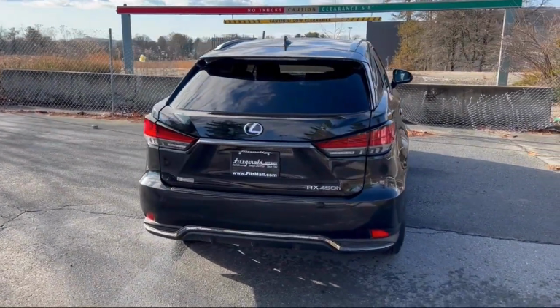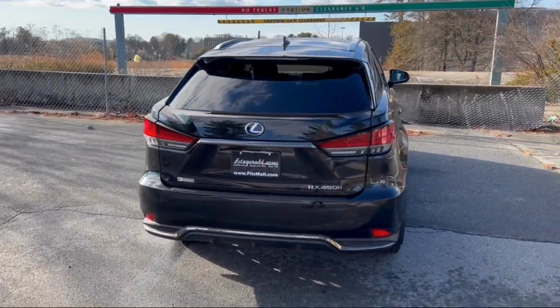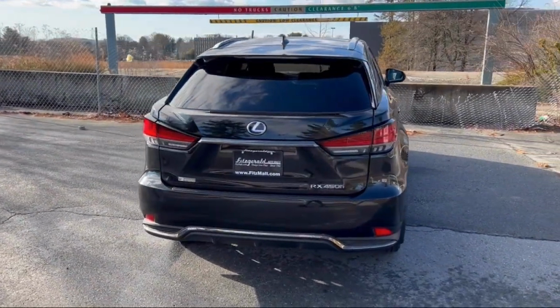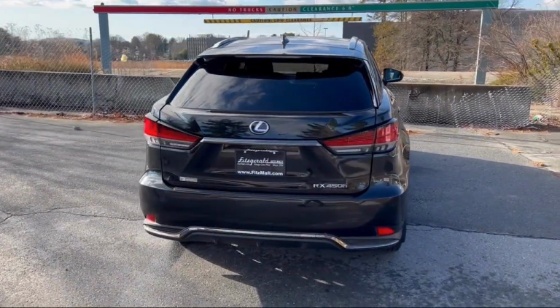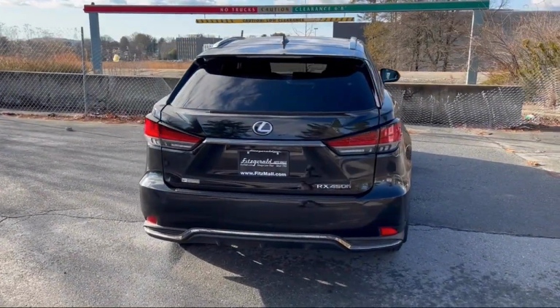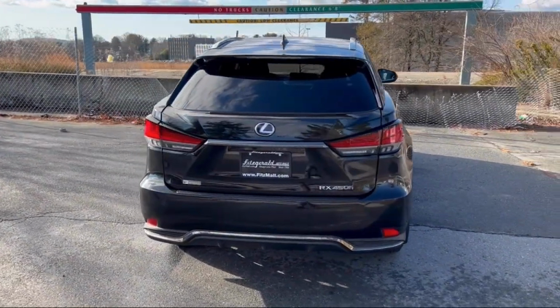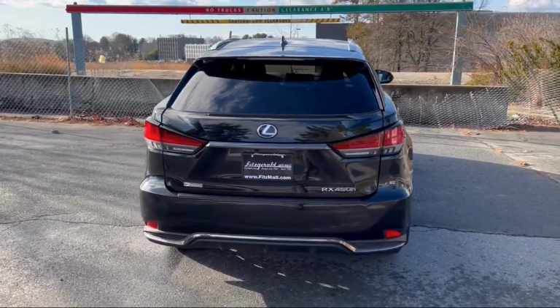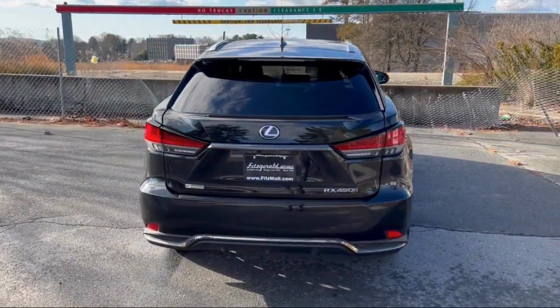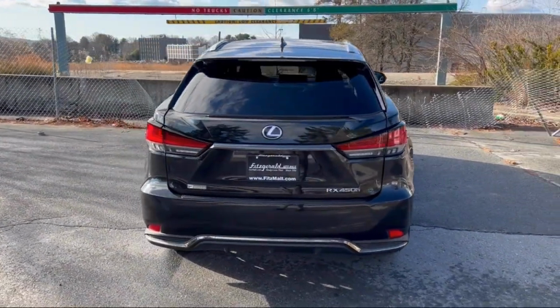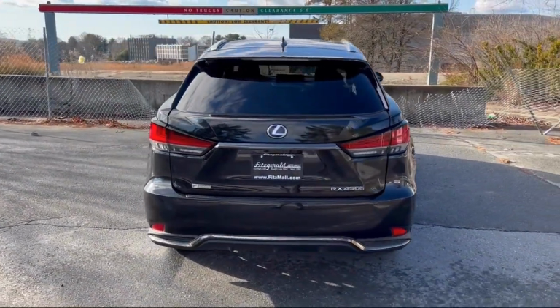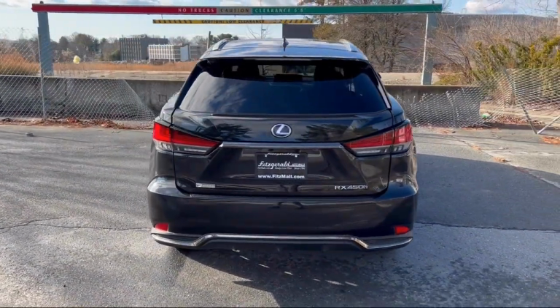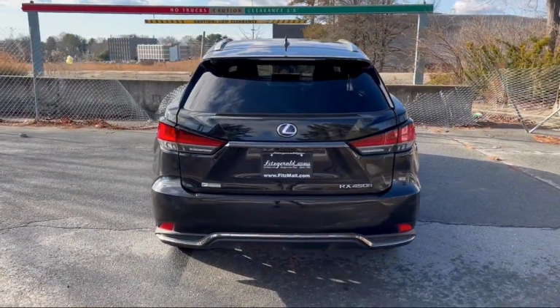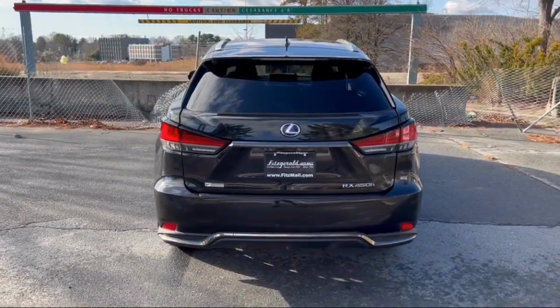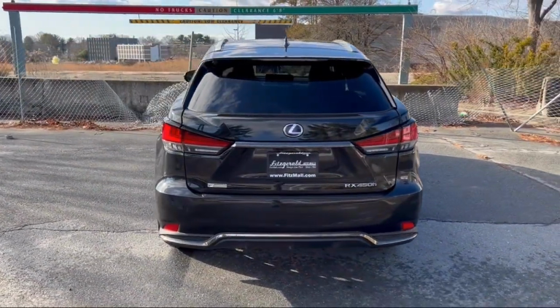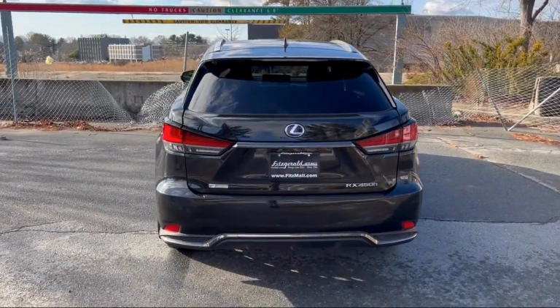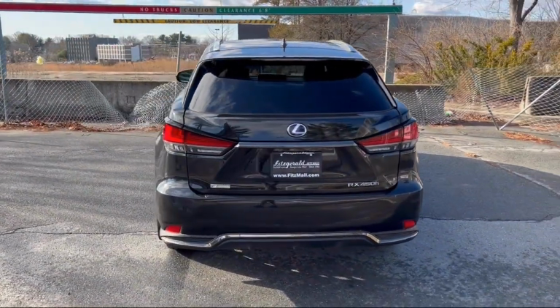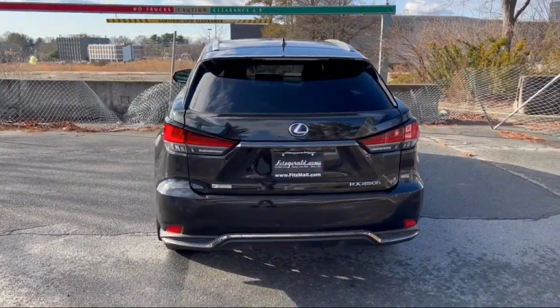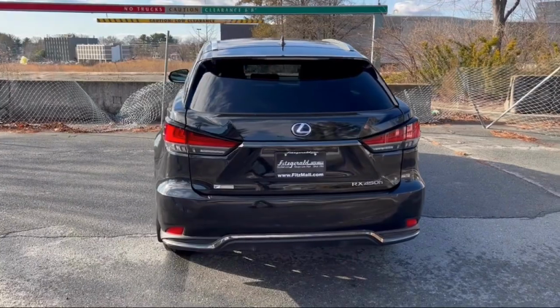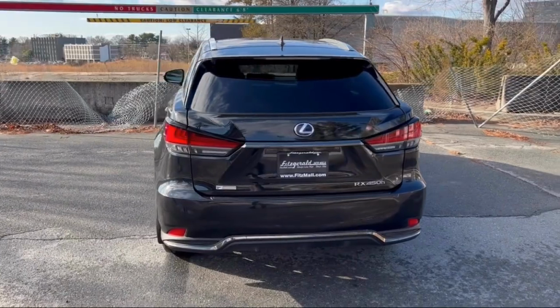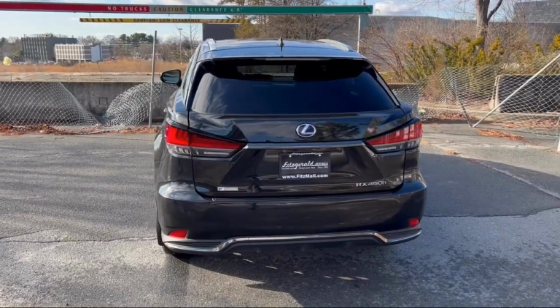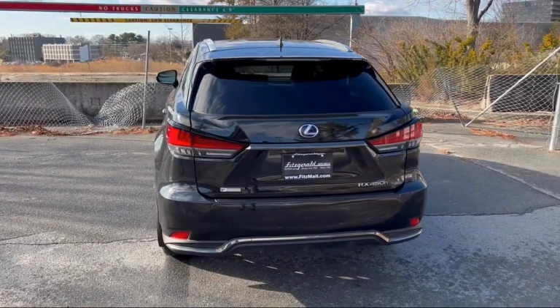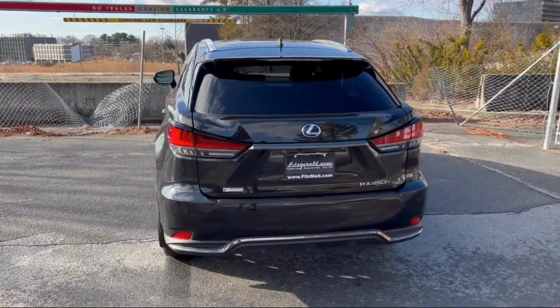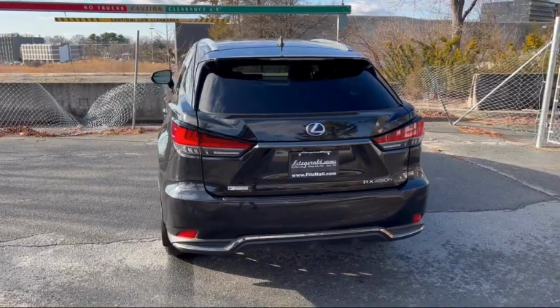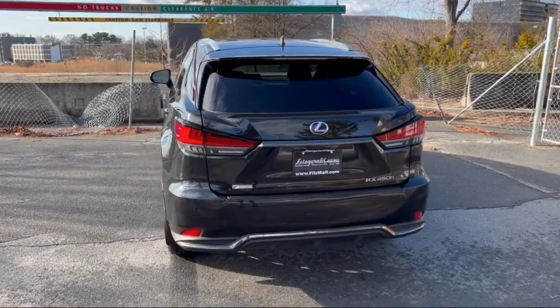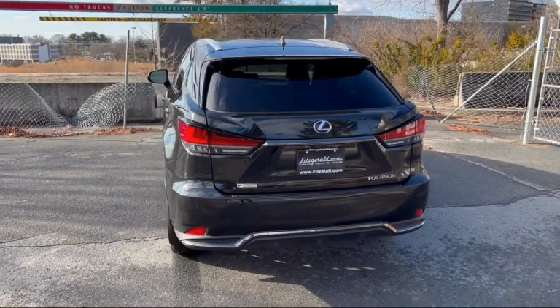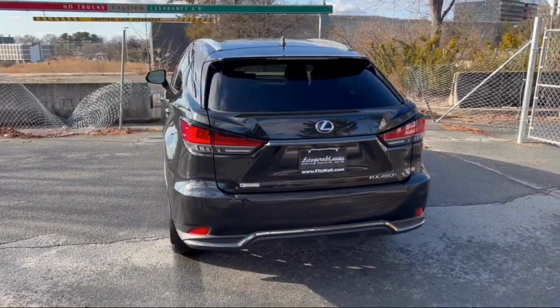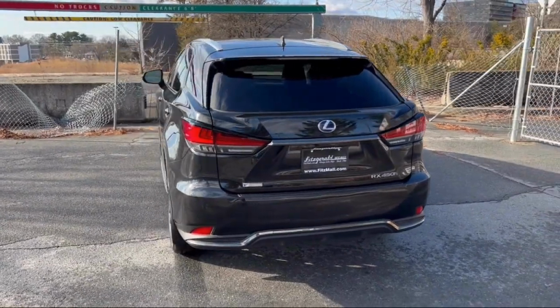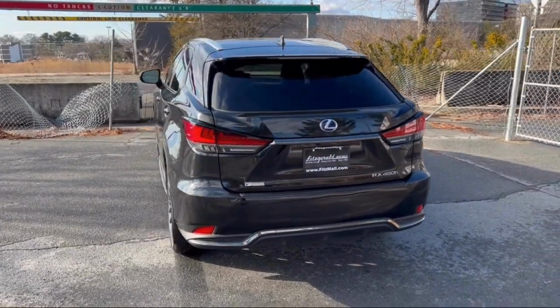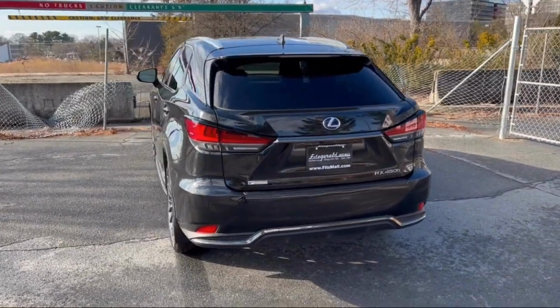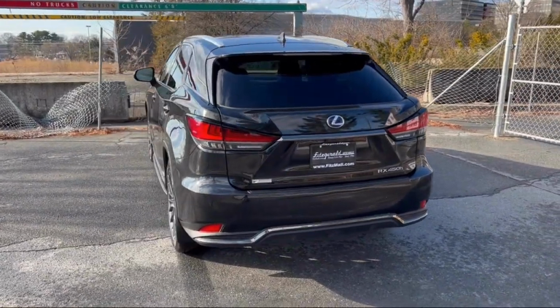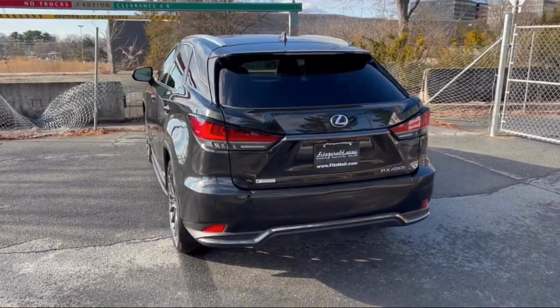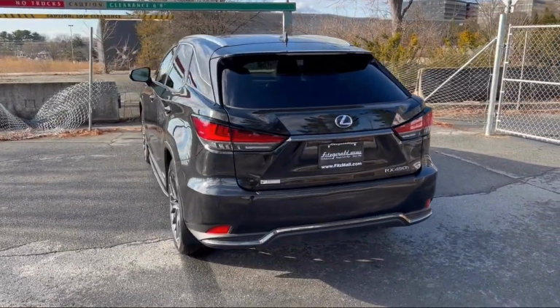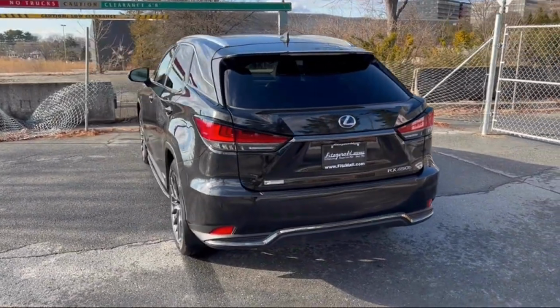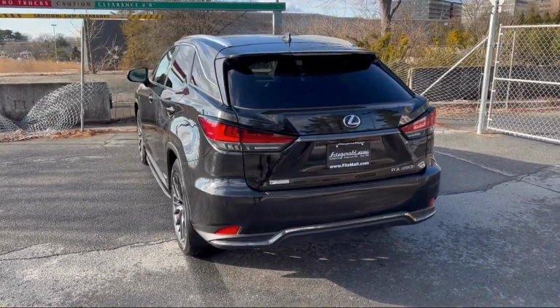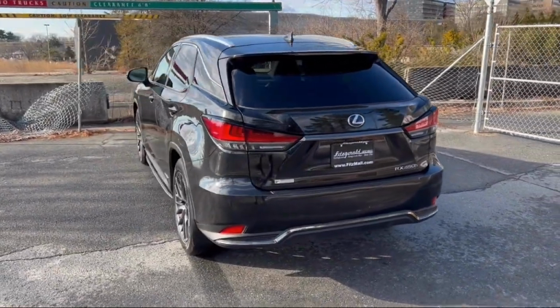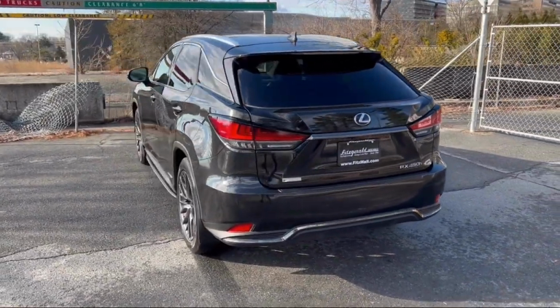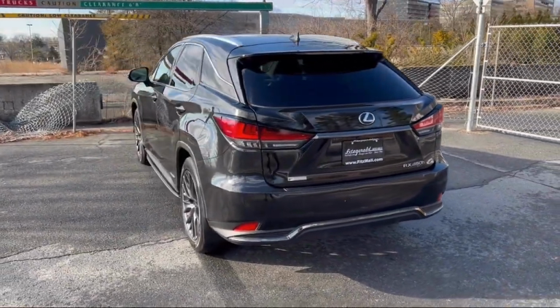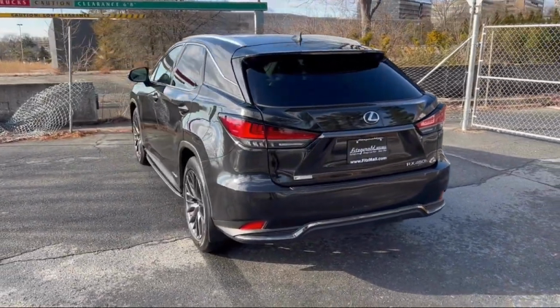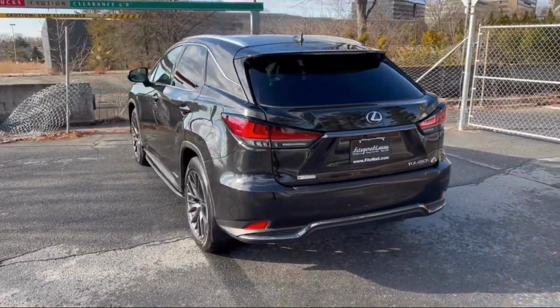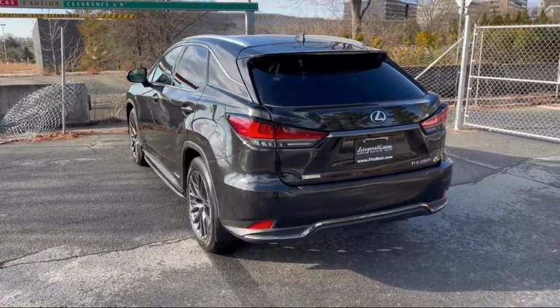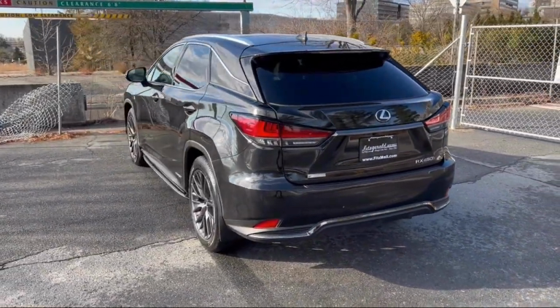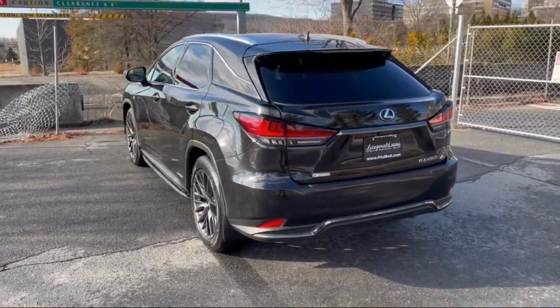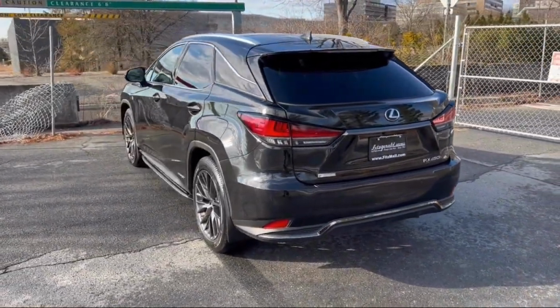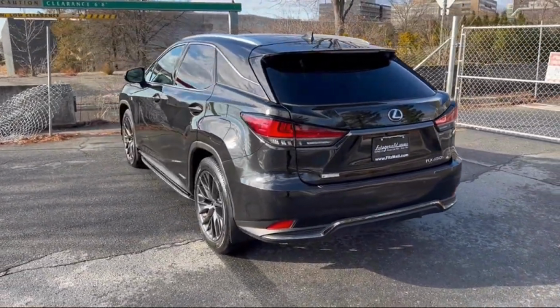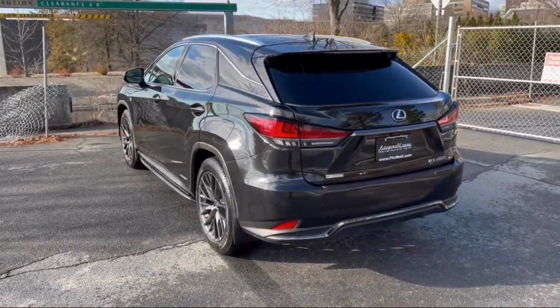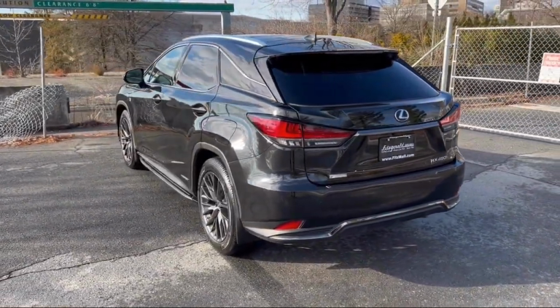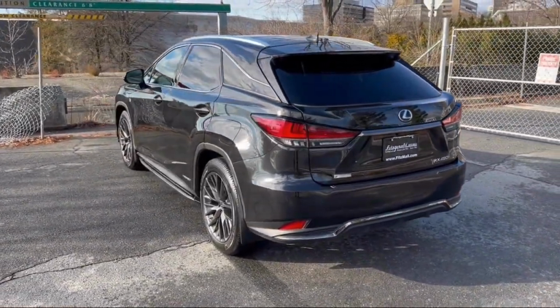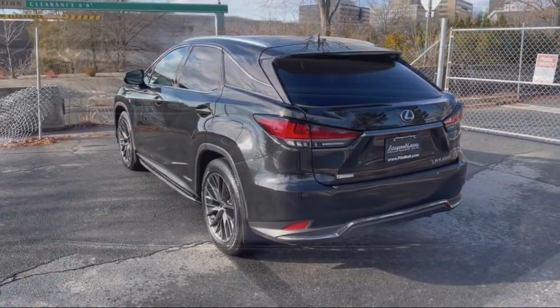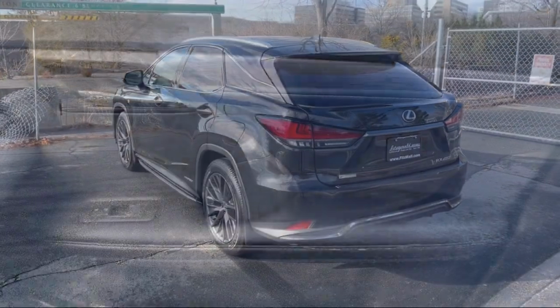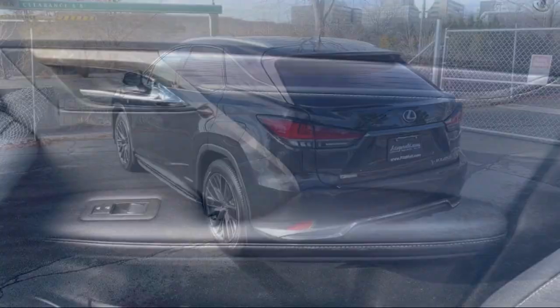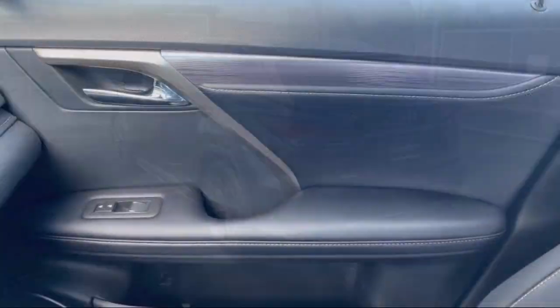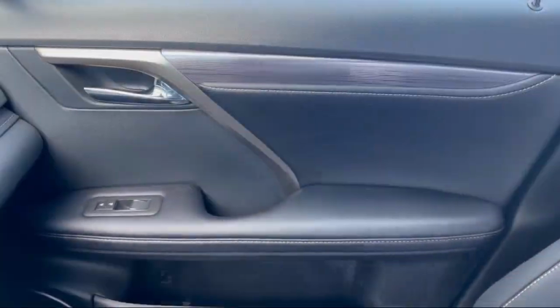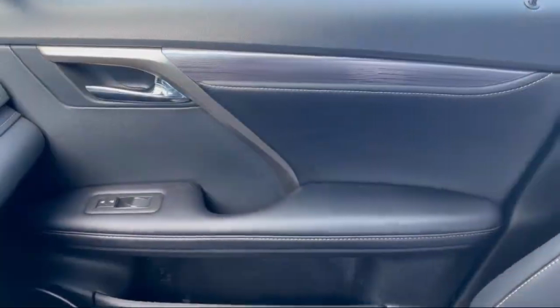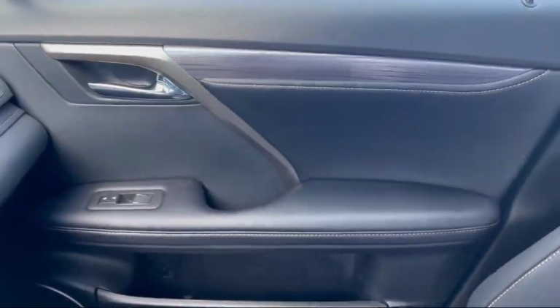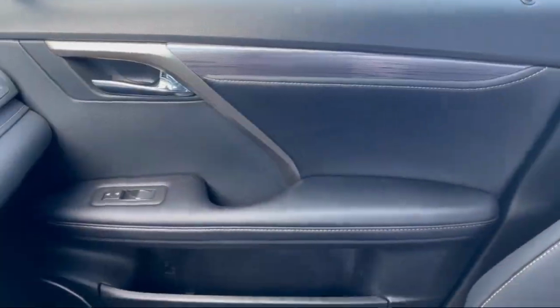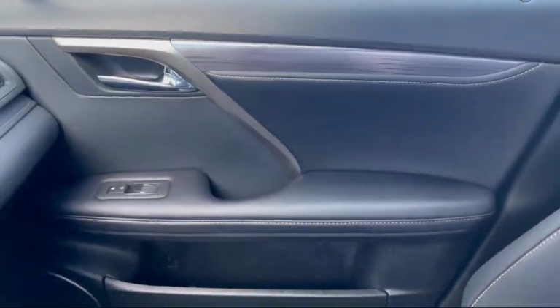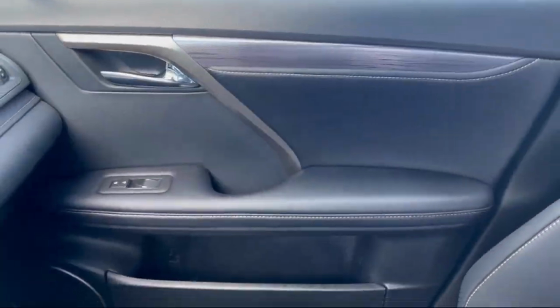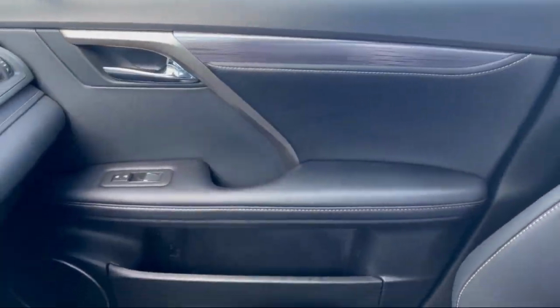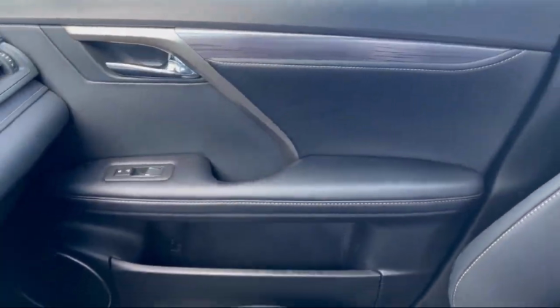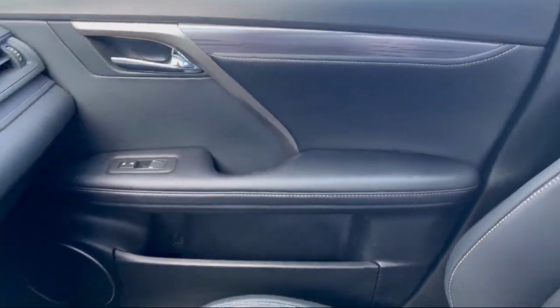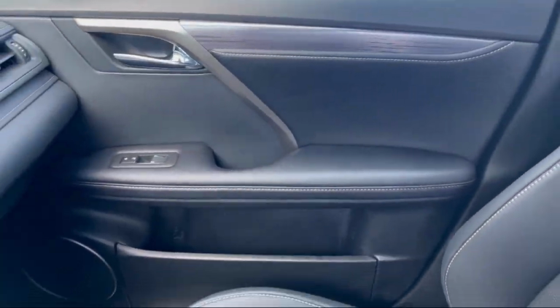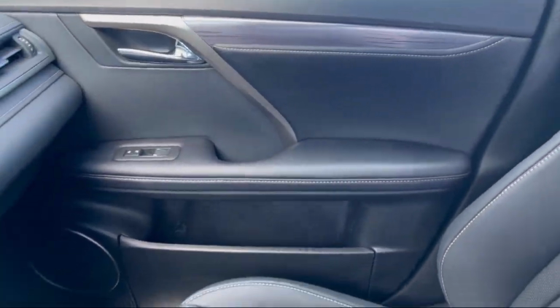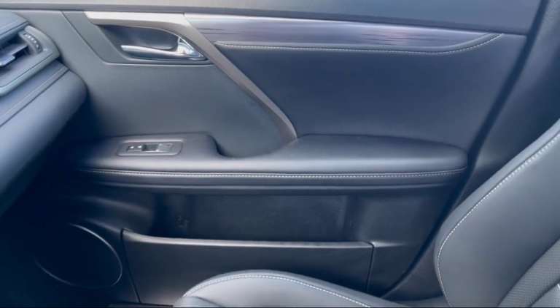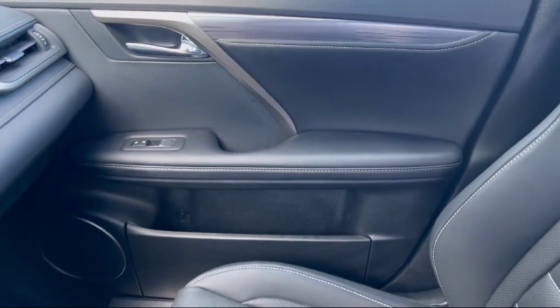It also features a moonroof, sunroof, sliding sunshade, steering wheel mounted phone controls, and has less than 20,000 miles on the odometer.